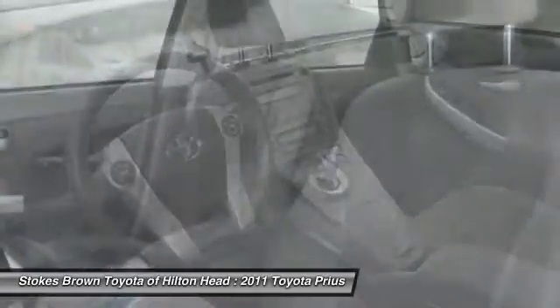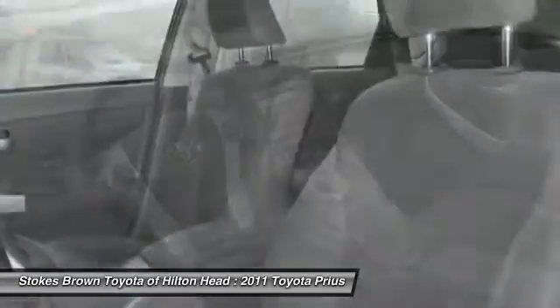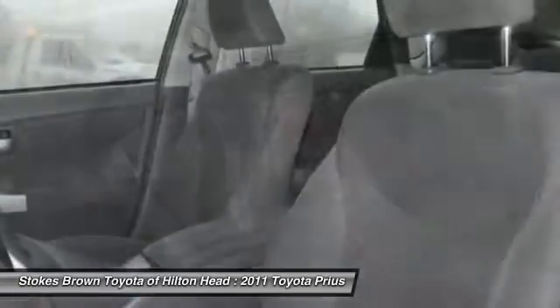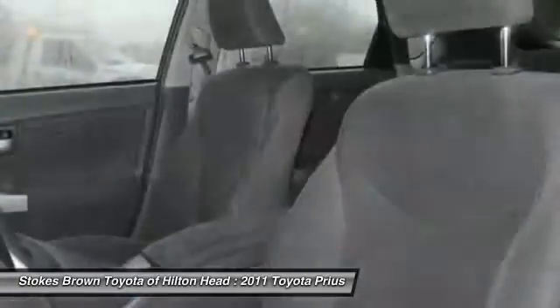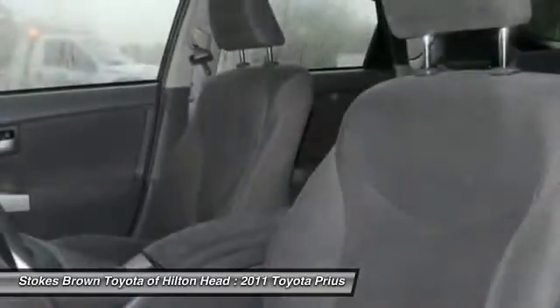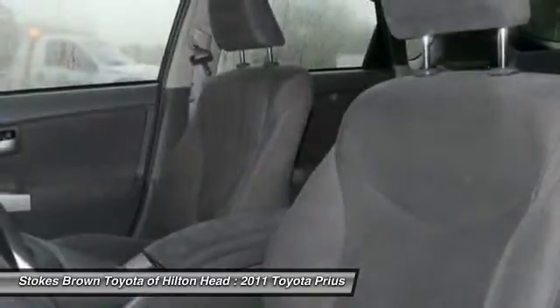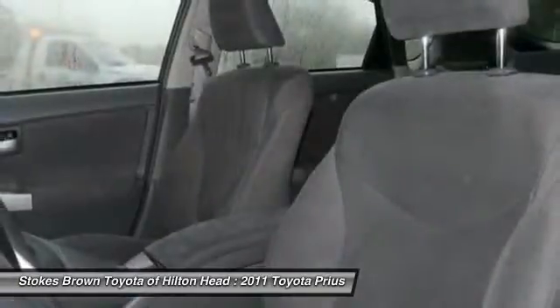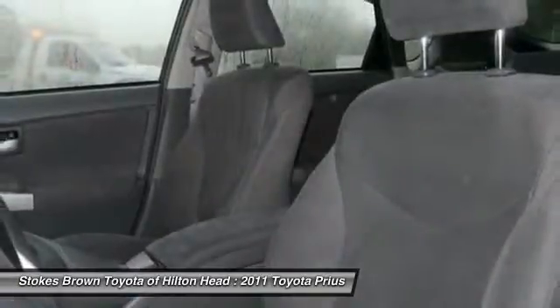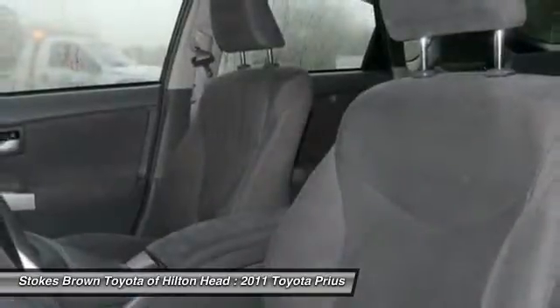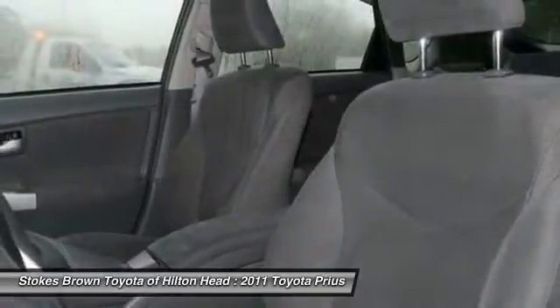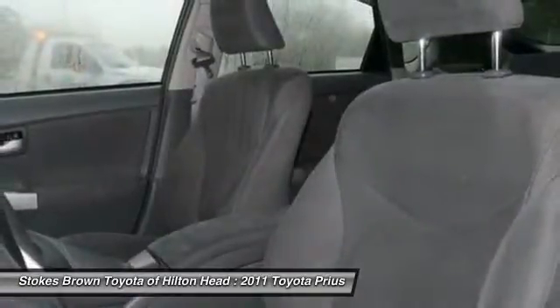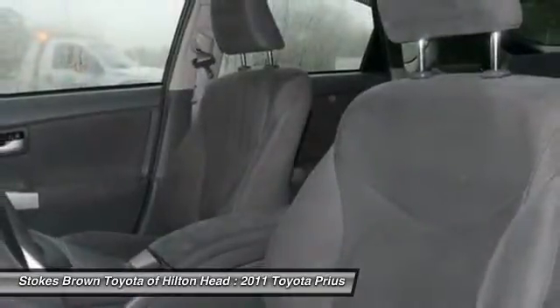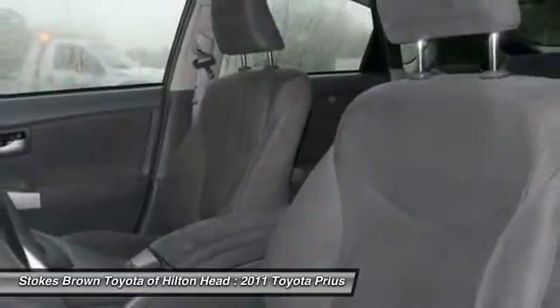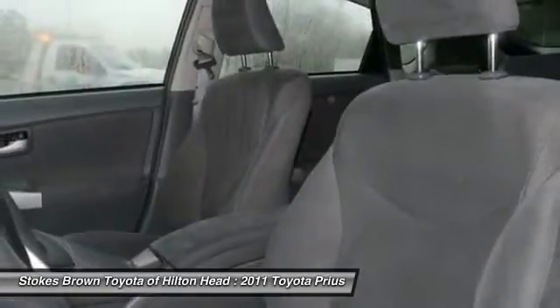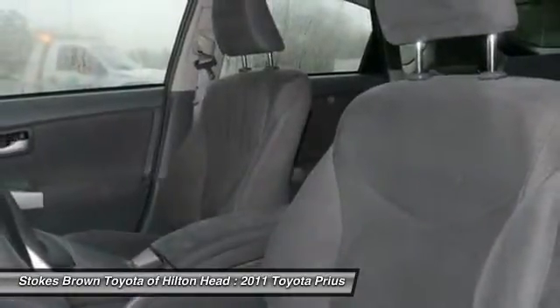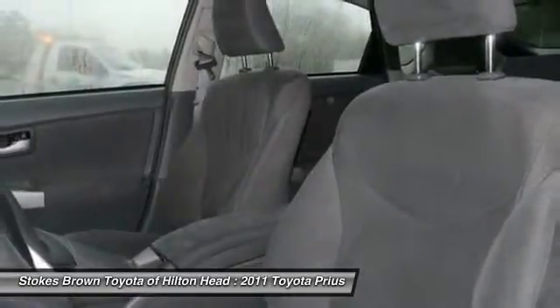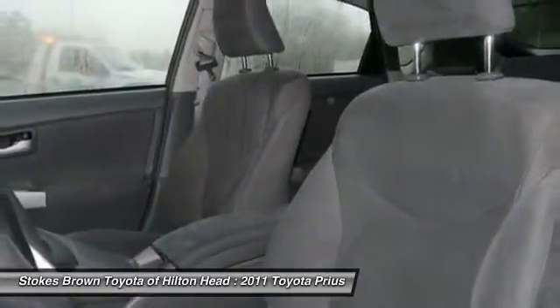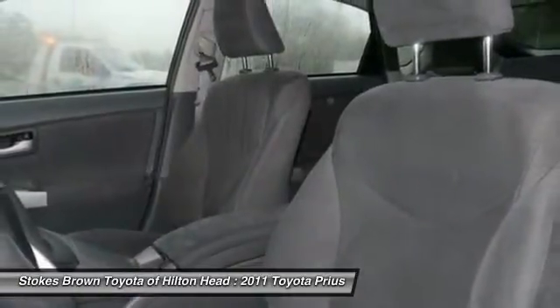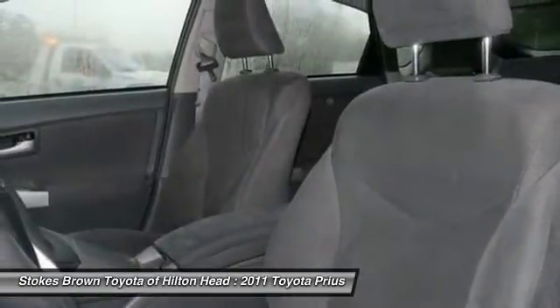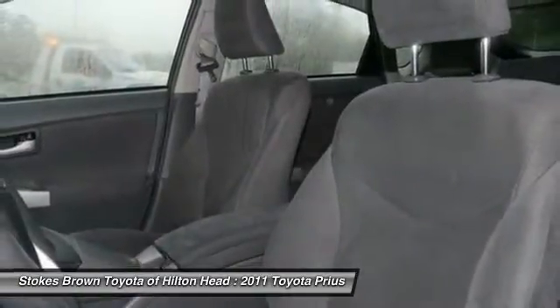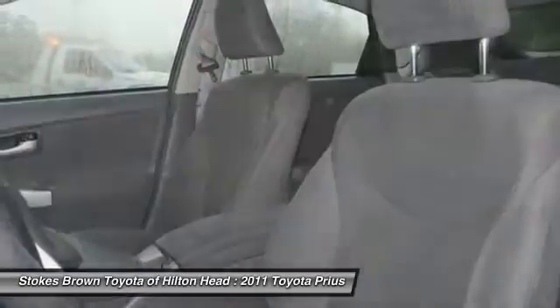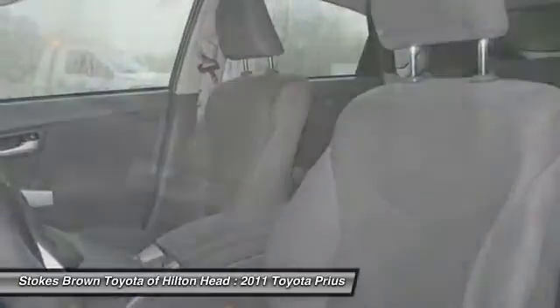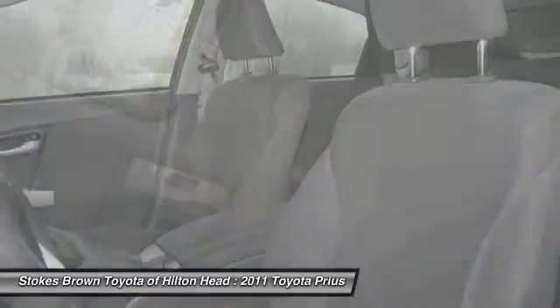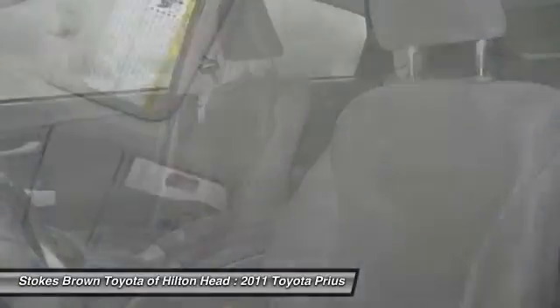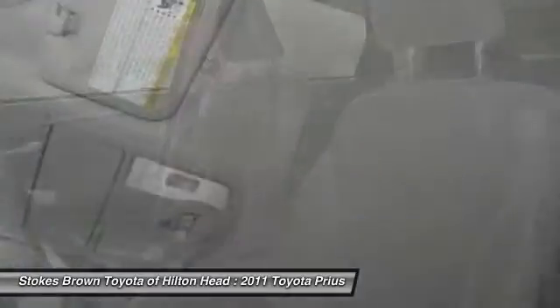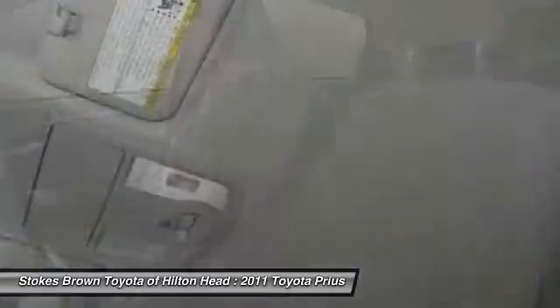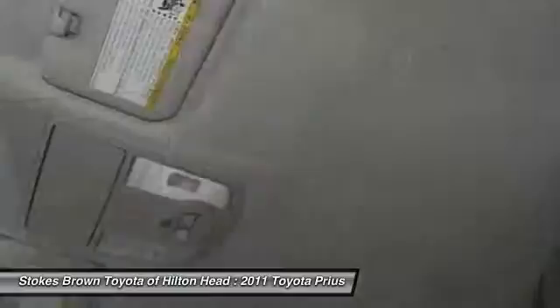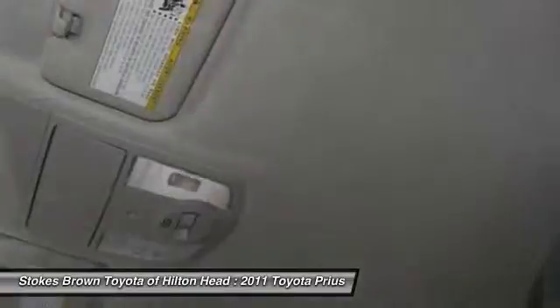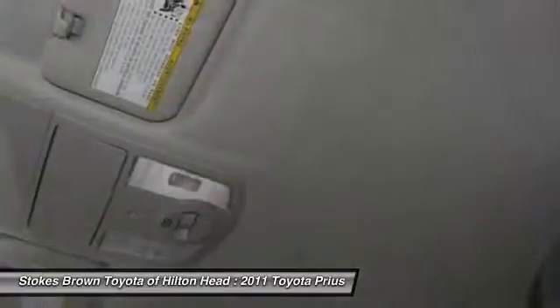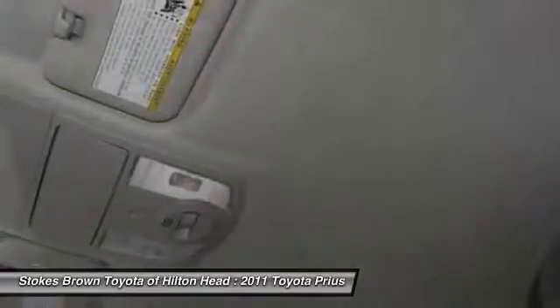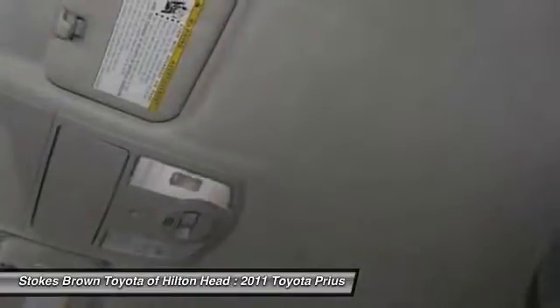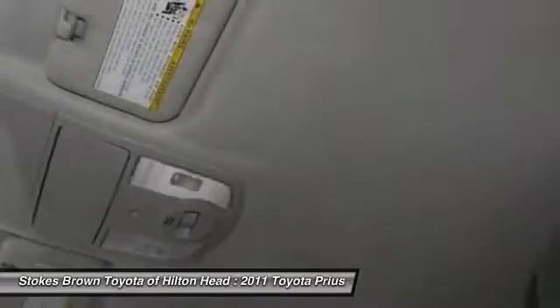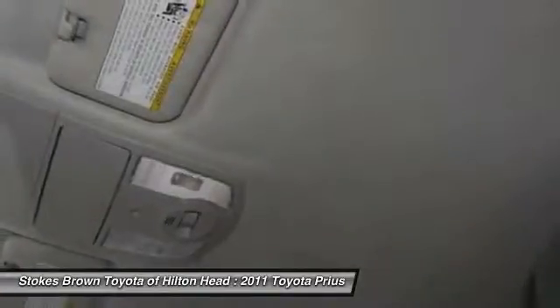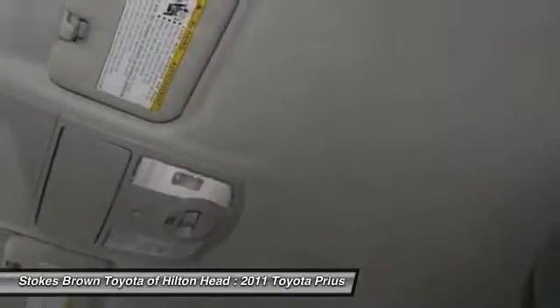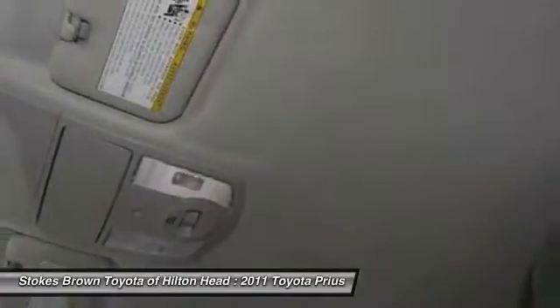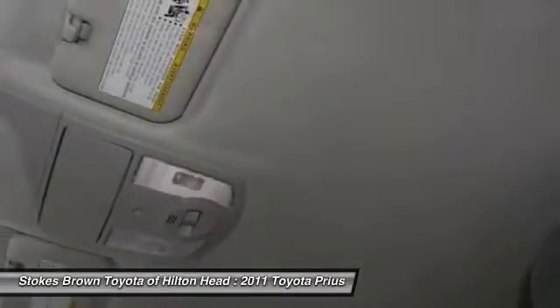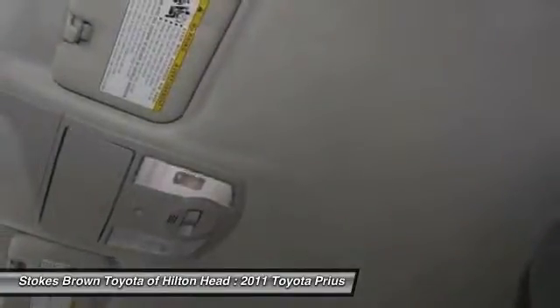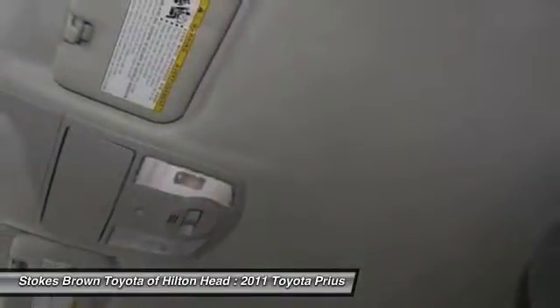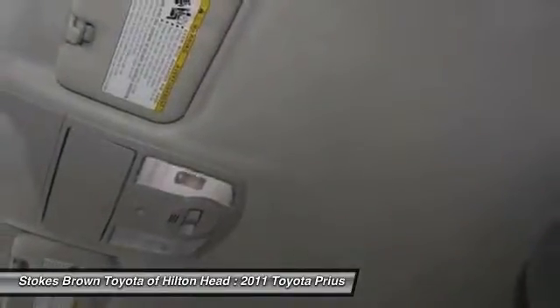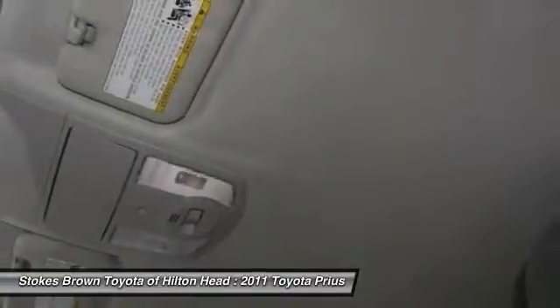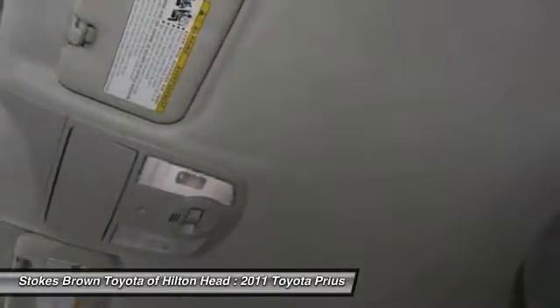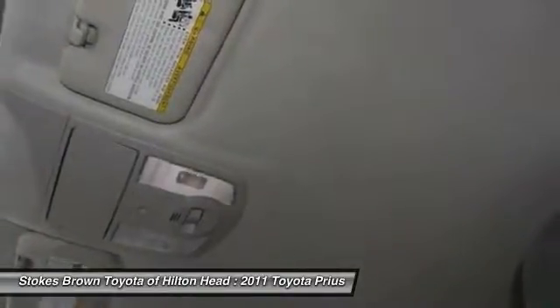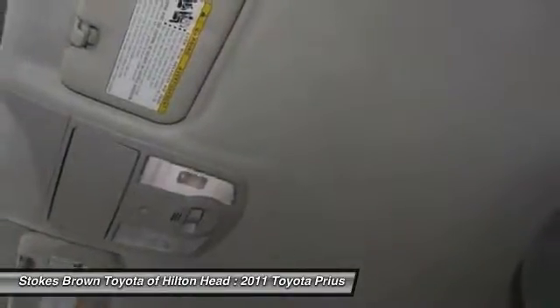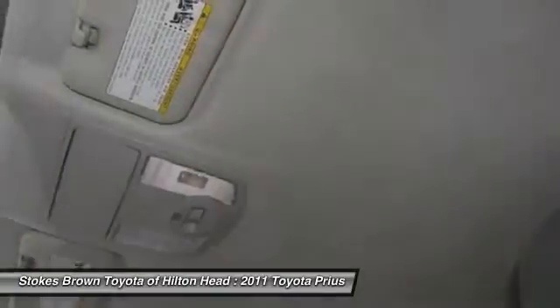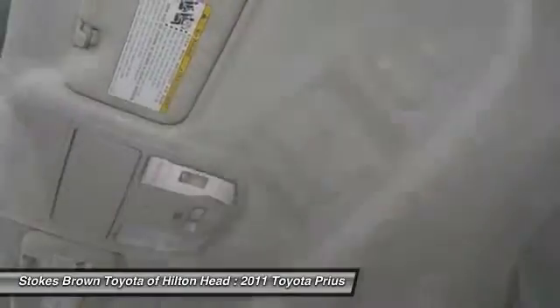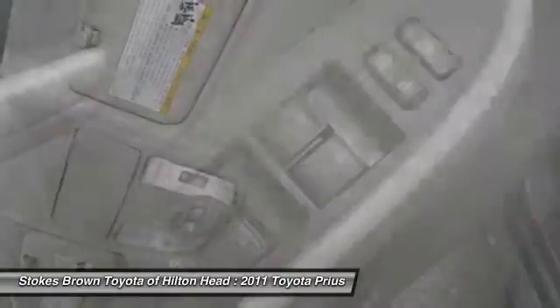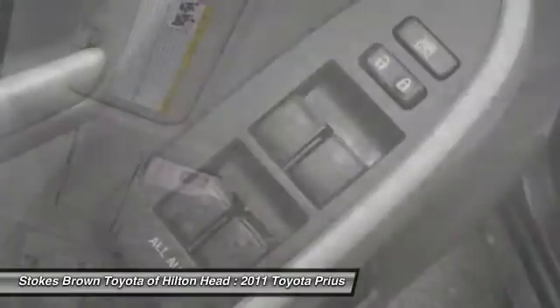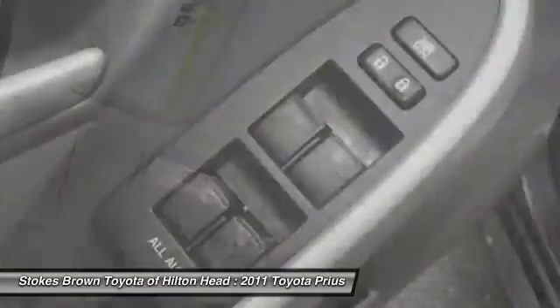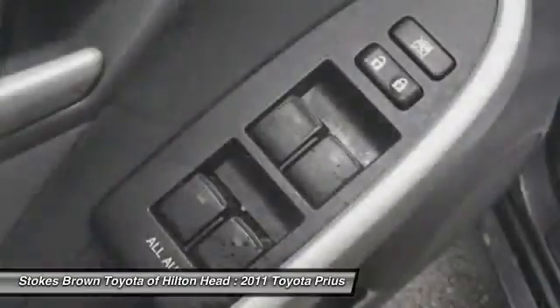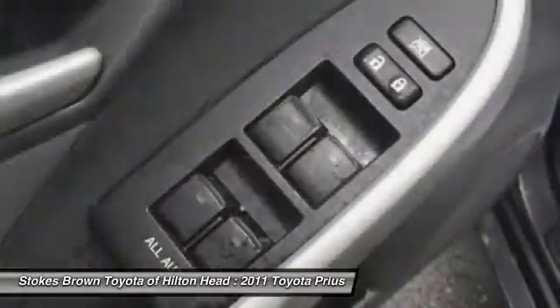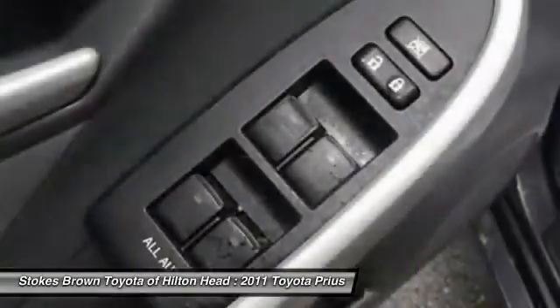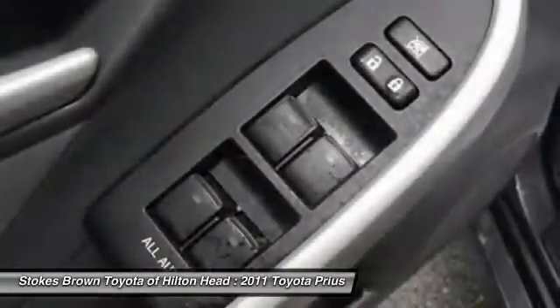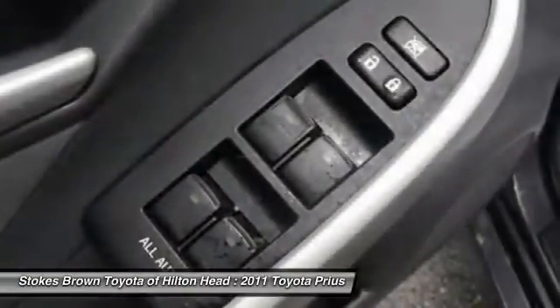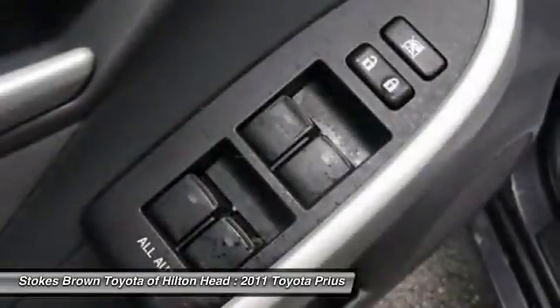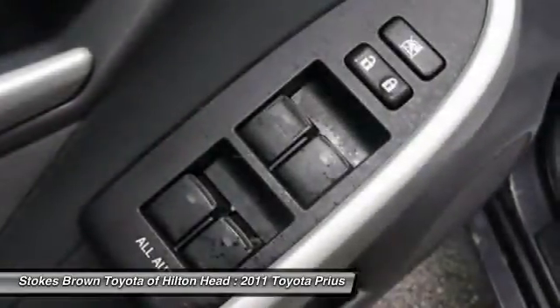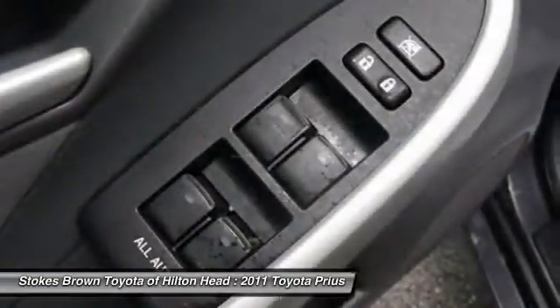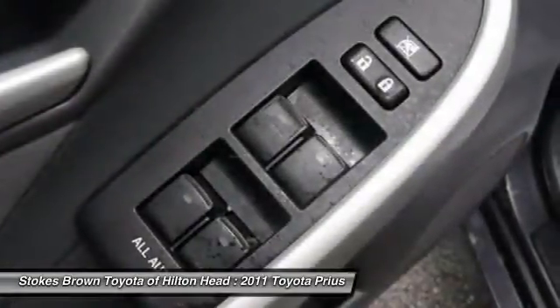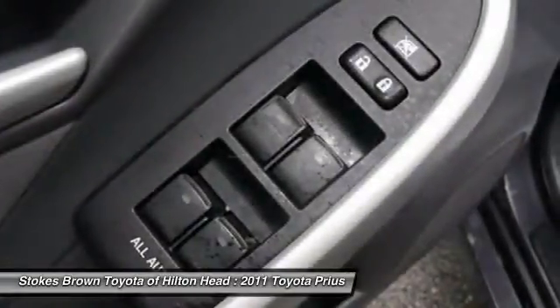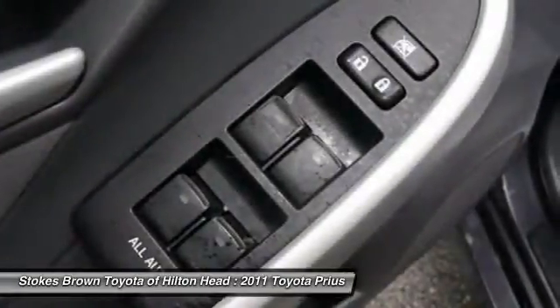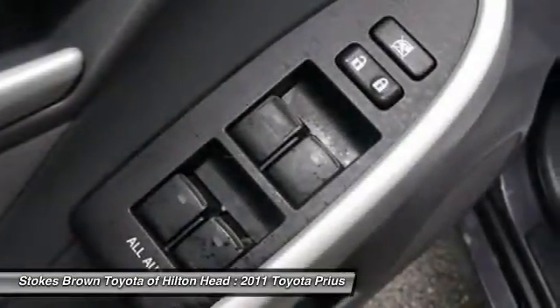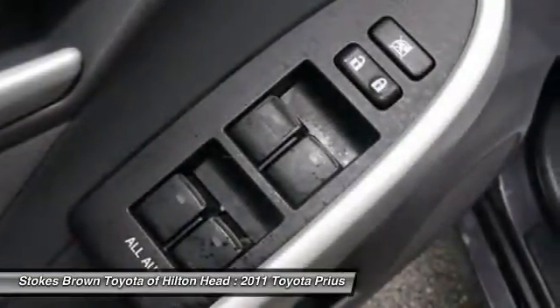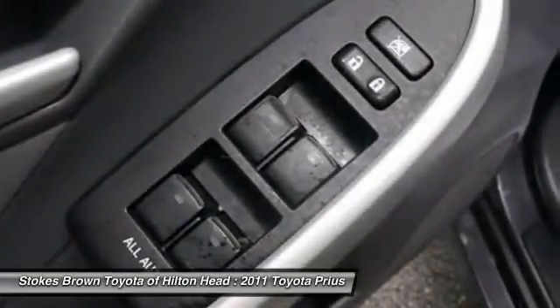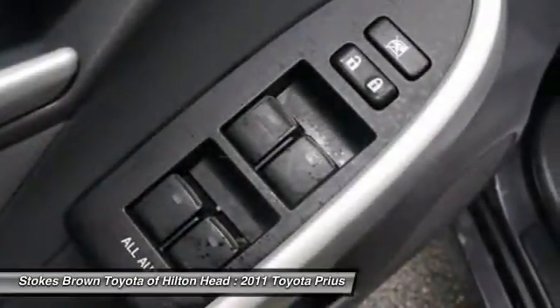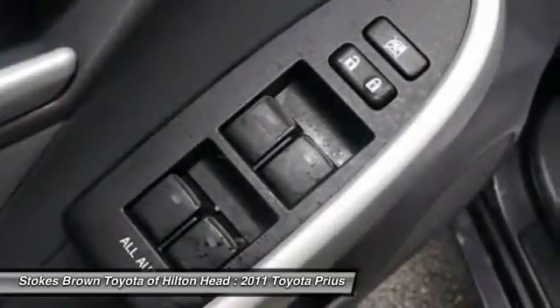A vehicle like this doesn't come along every day. Come in and get it before someone else does. Thanks for watching. See you next time.